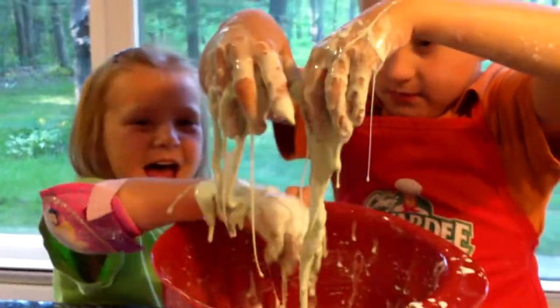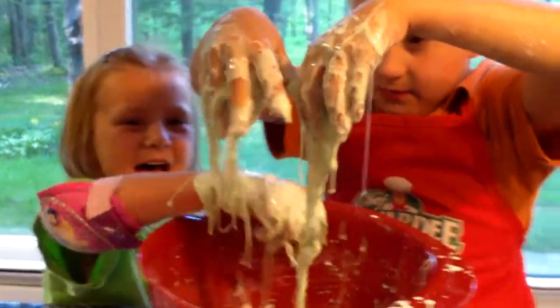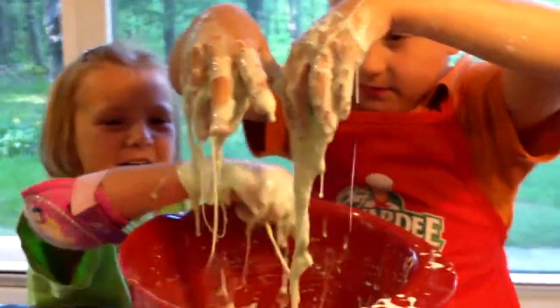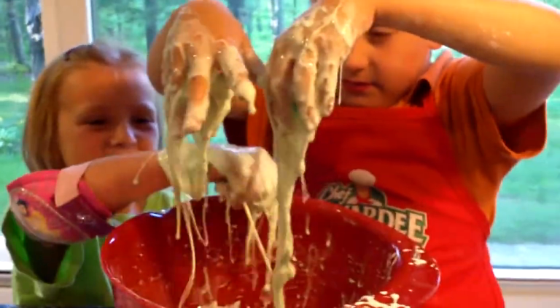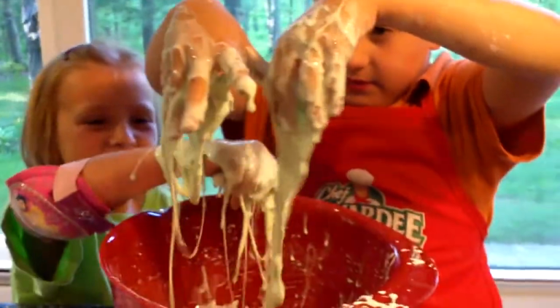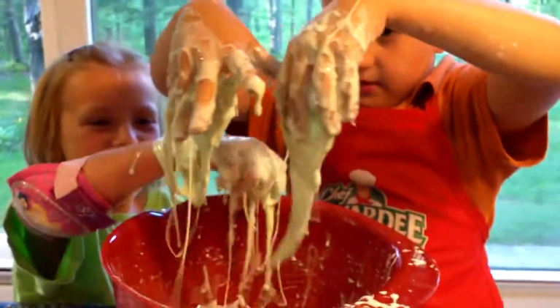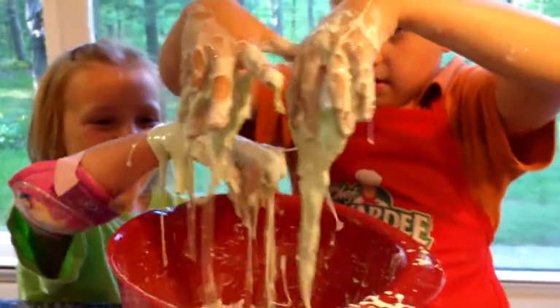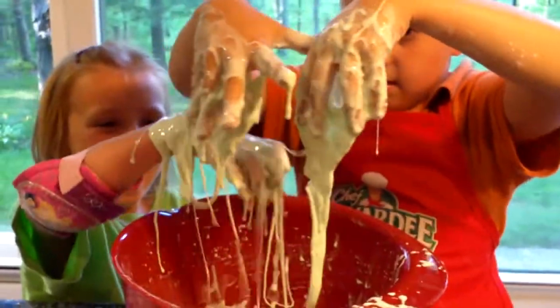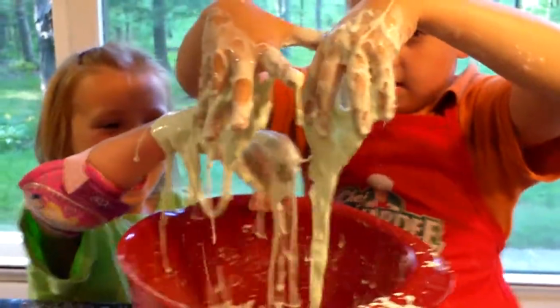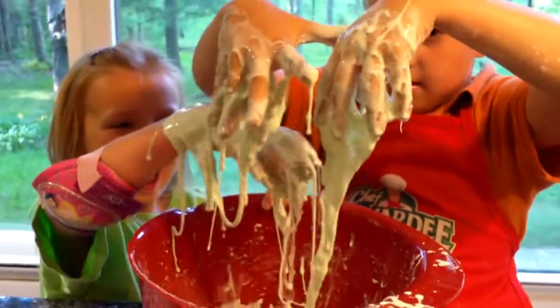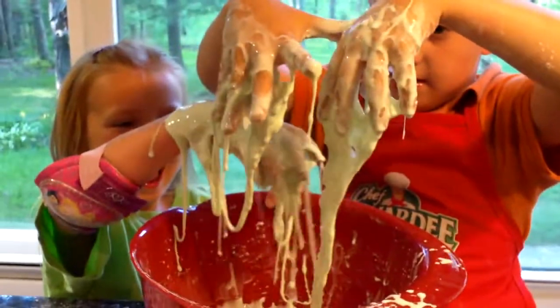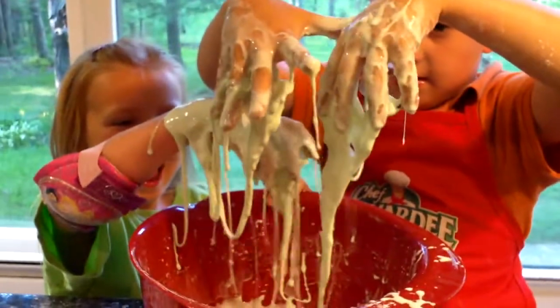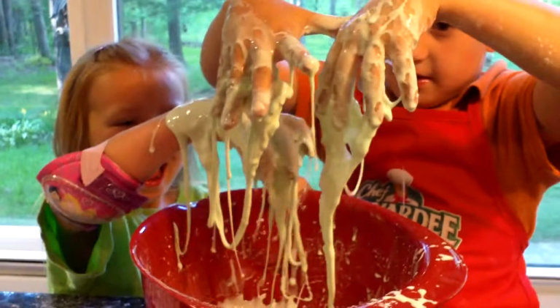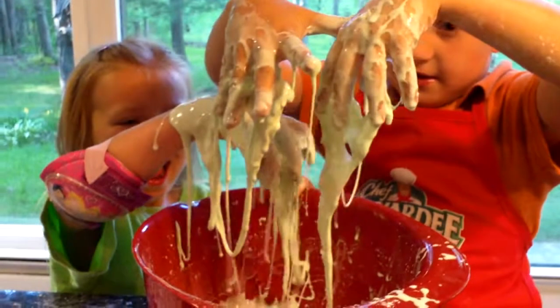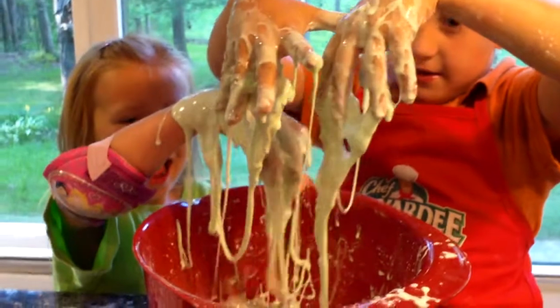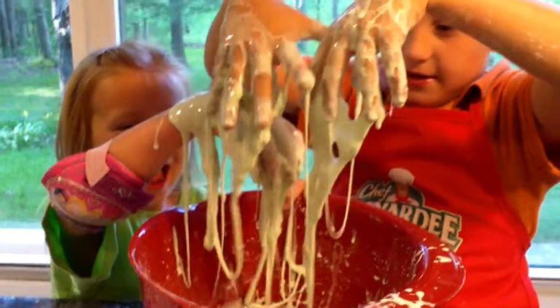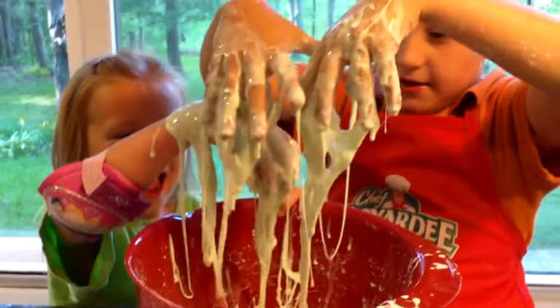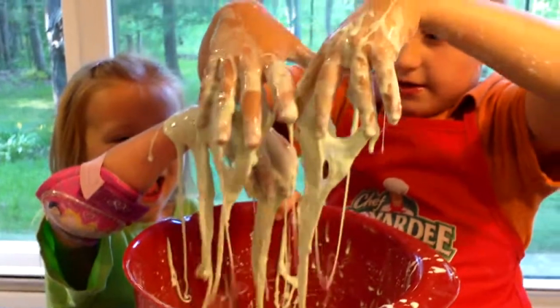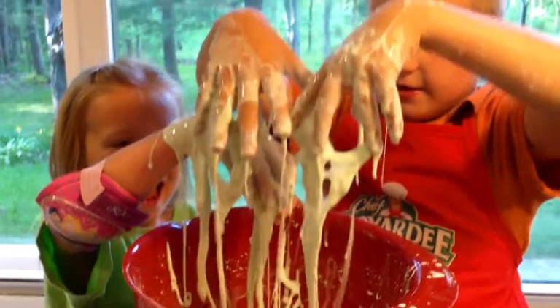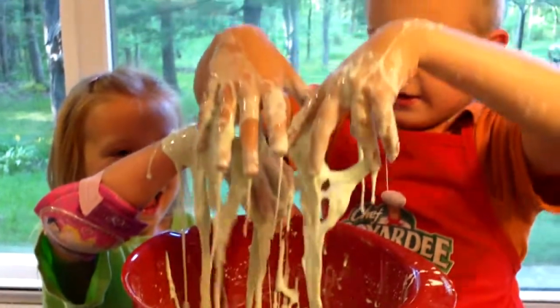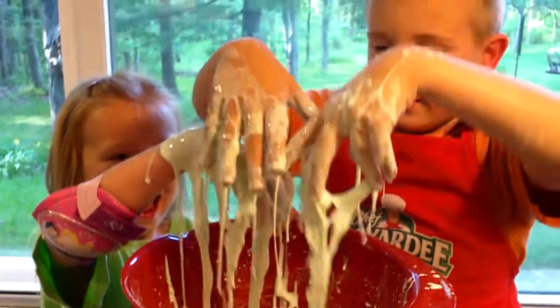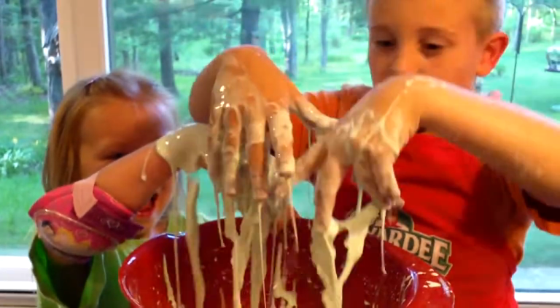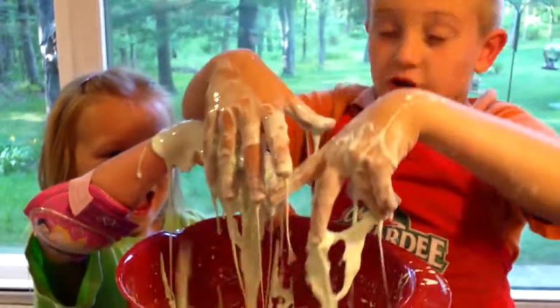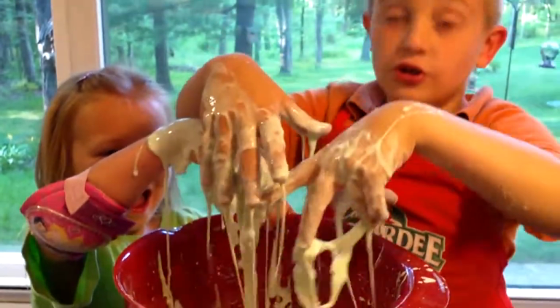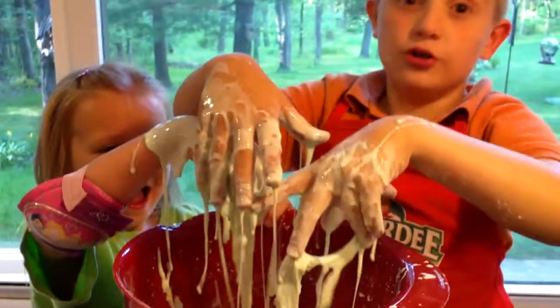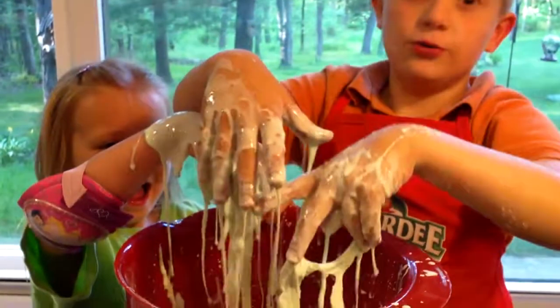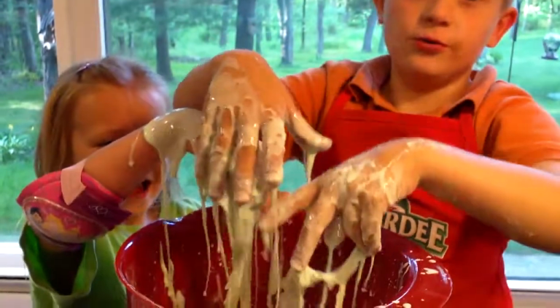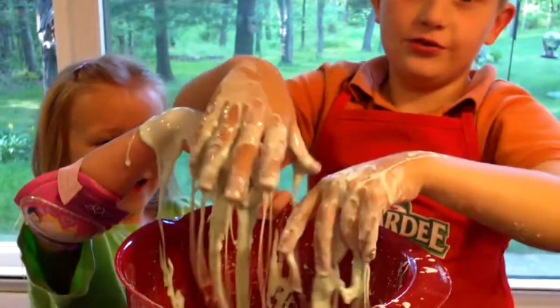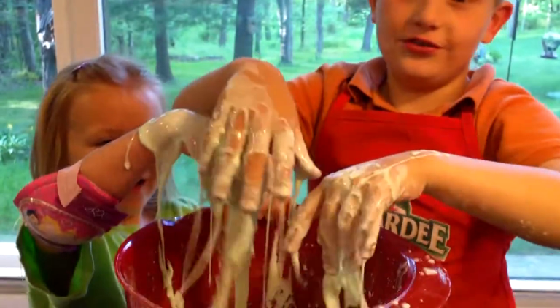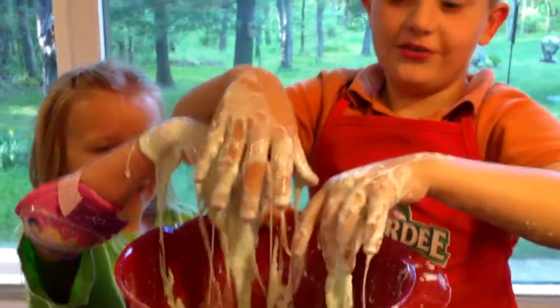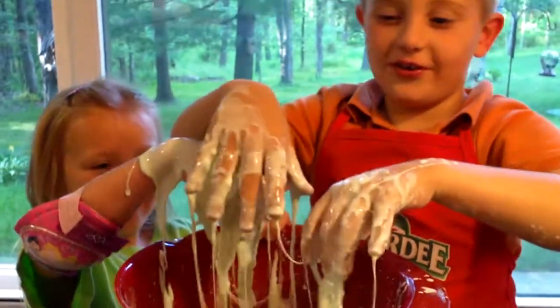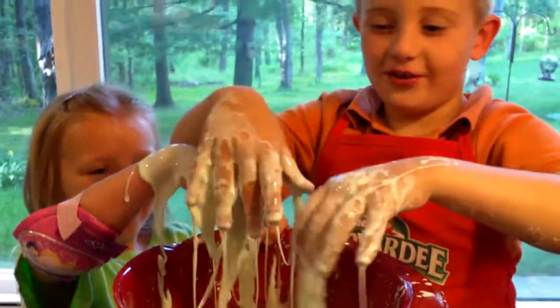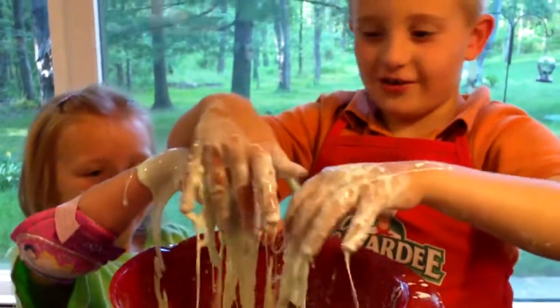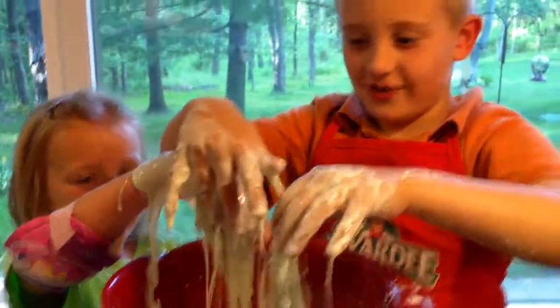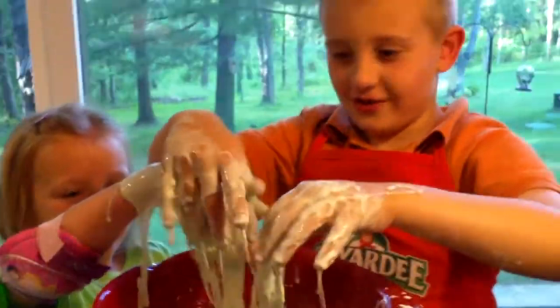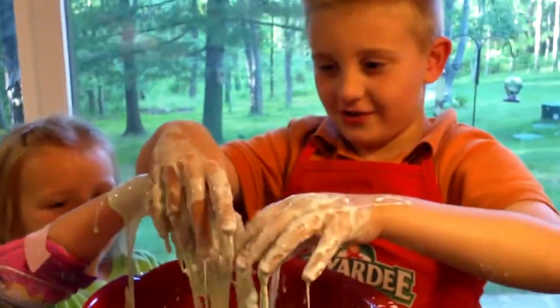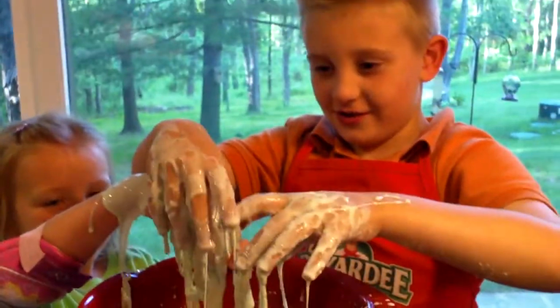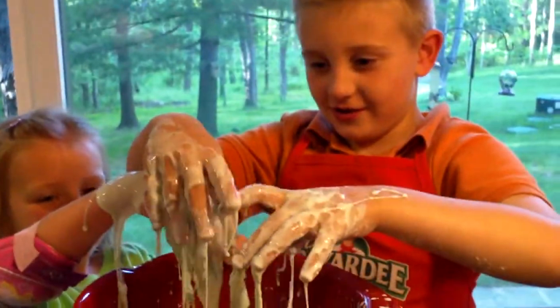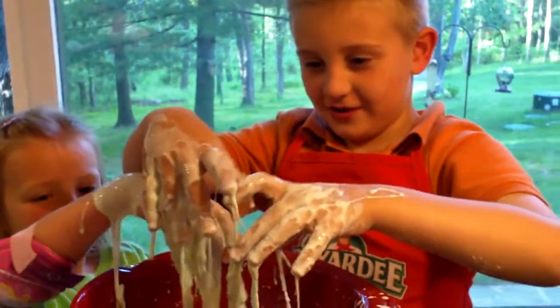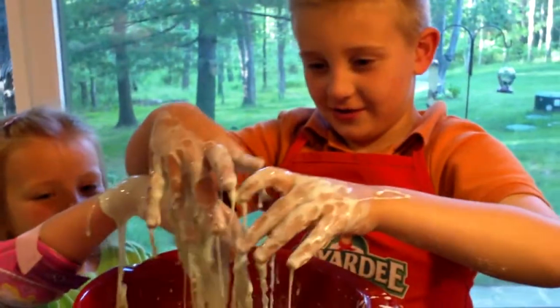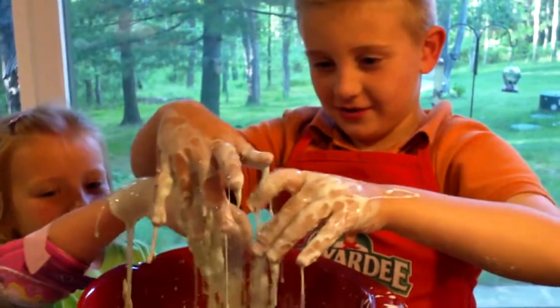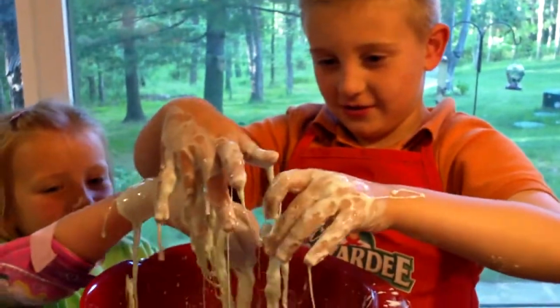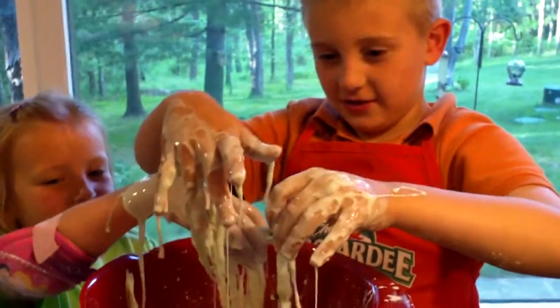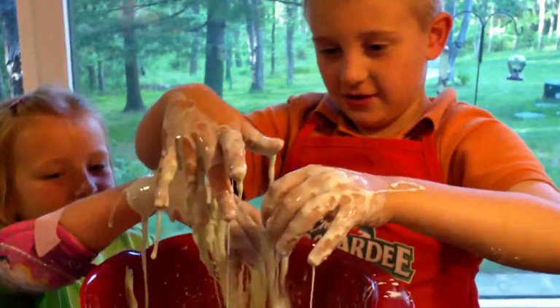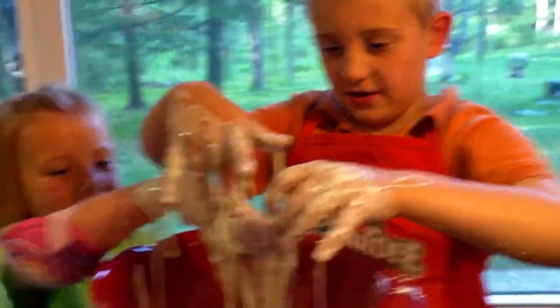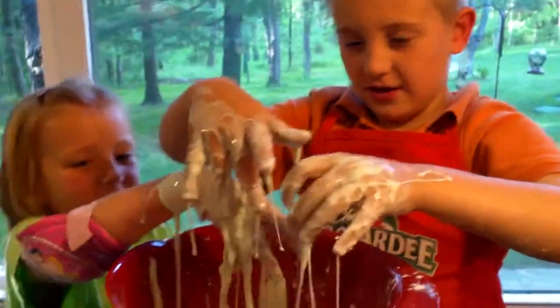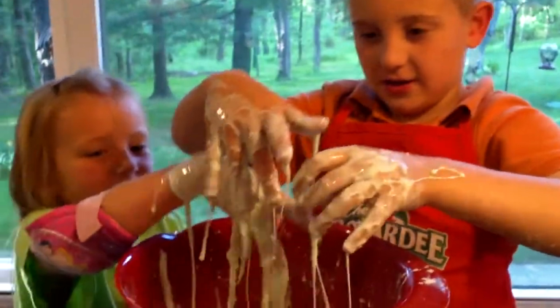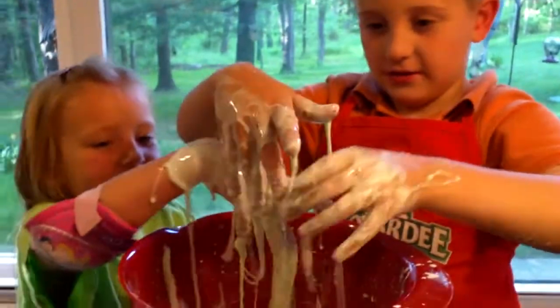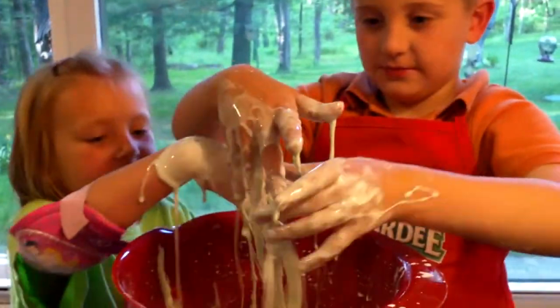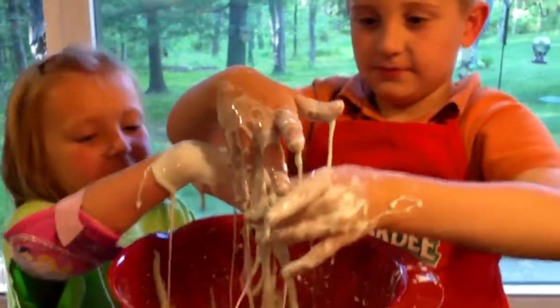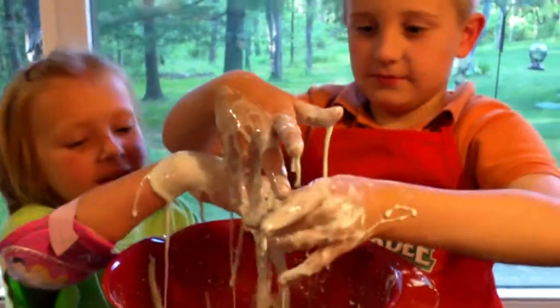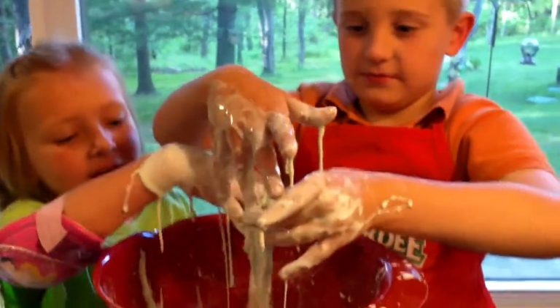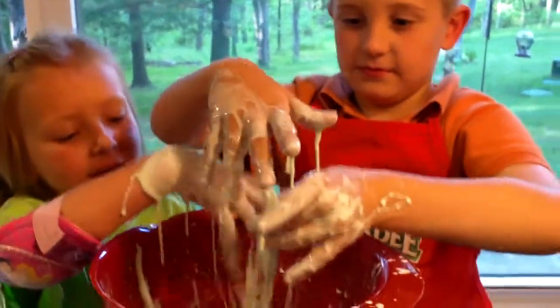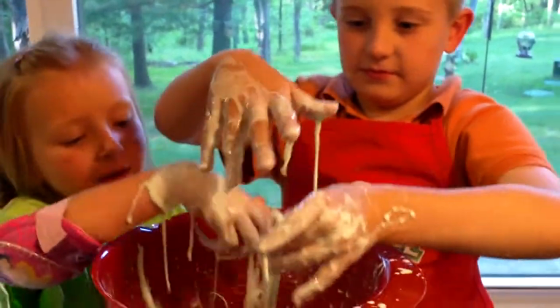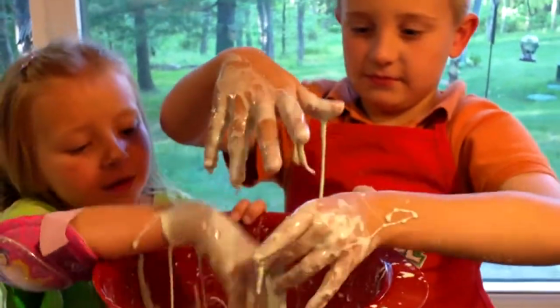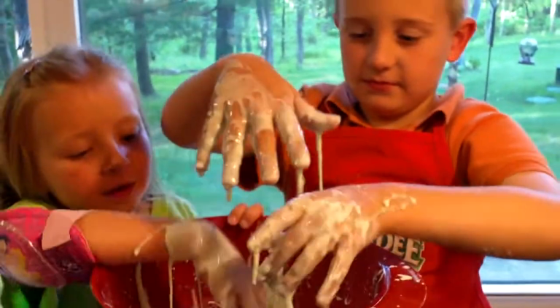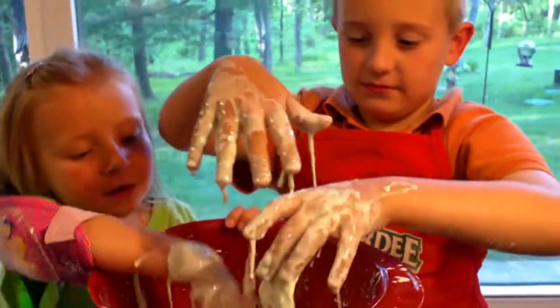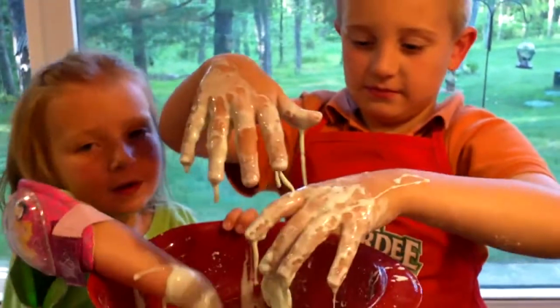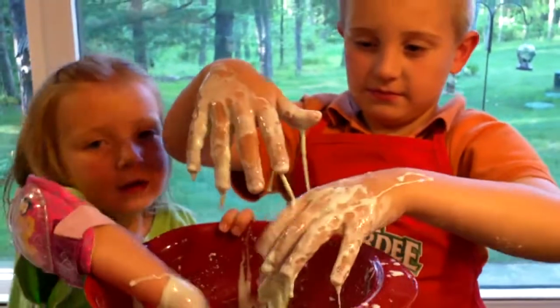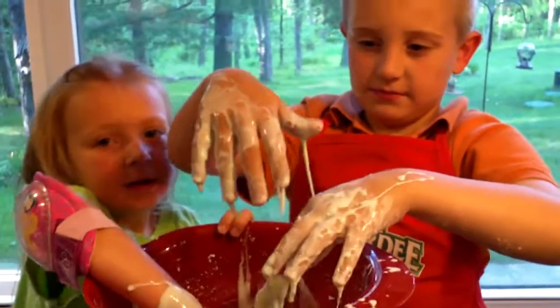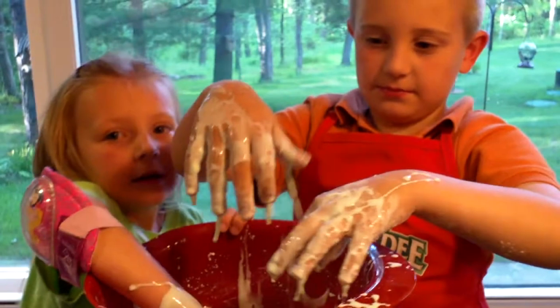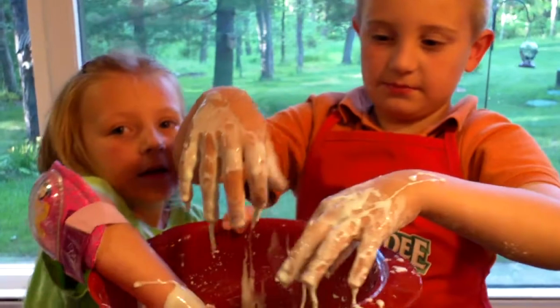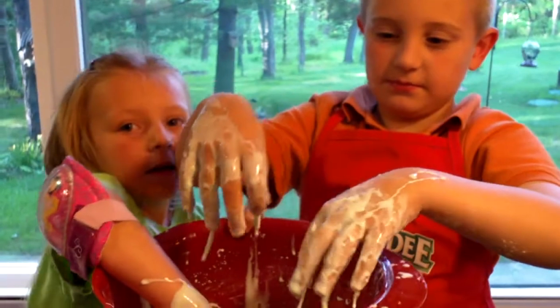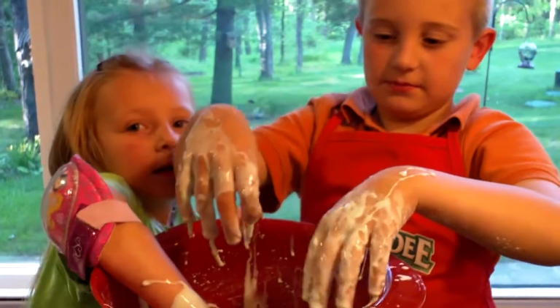Hey guys, can you tell me what you made? Ooze. And Elijah, my seven year old, actually made this. Can you tell us how?